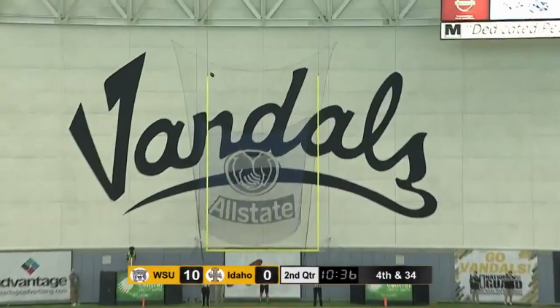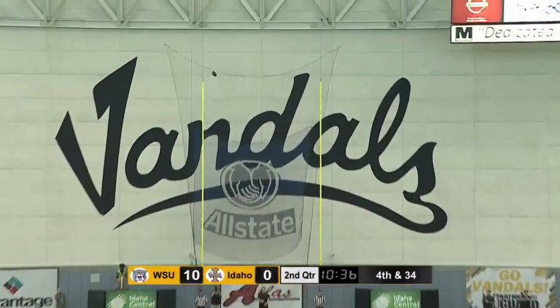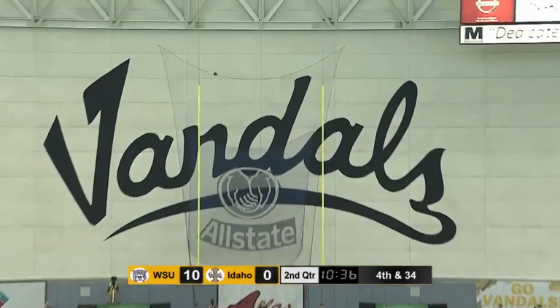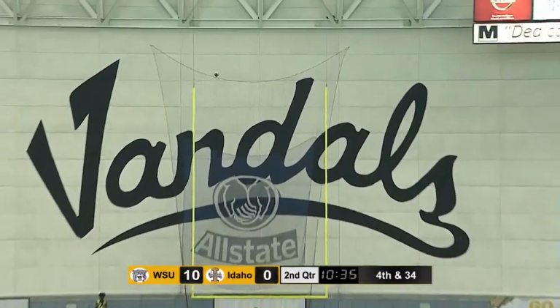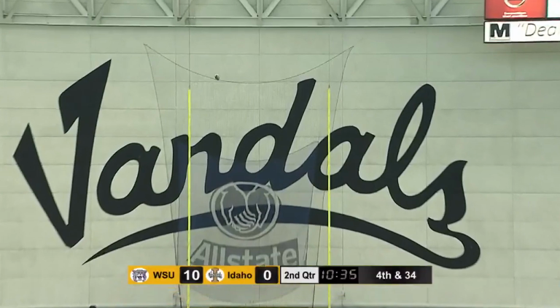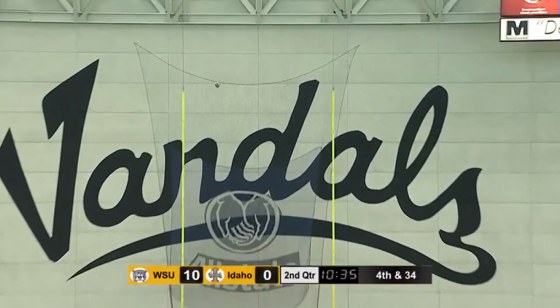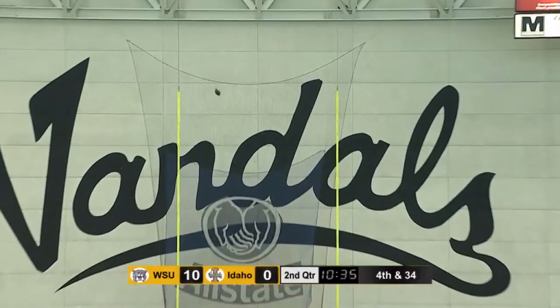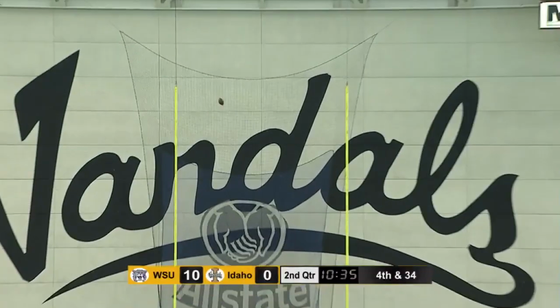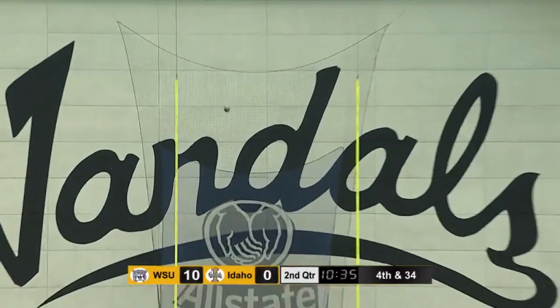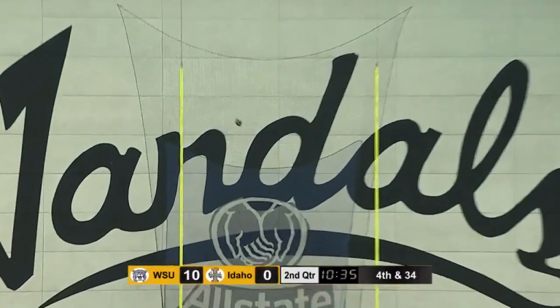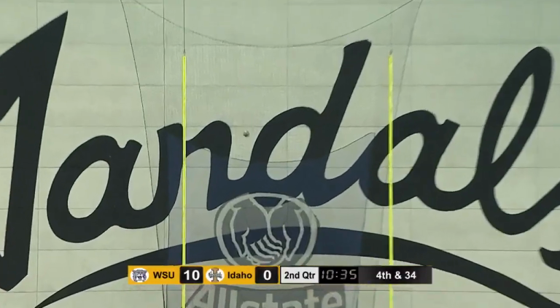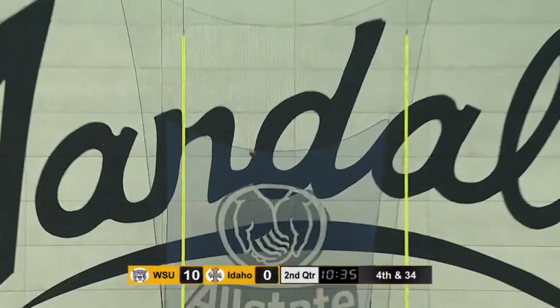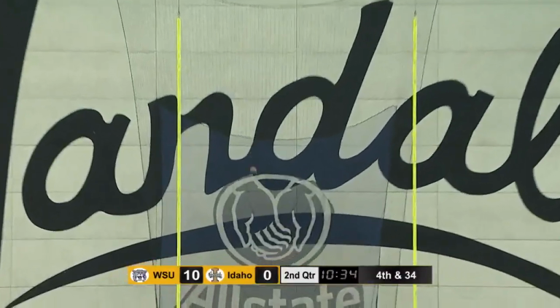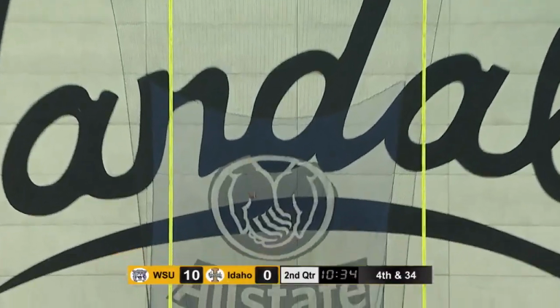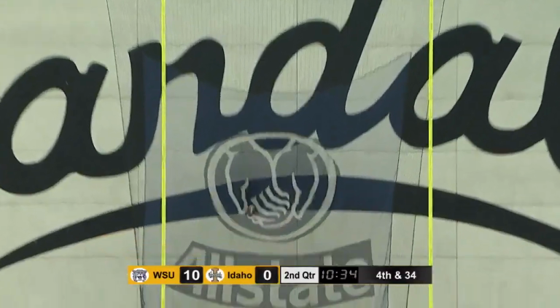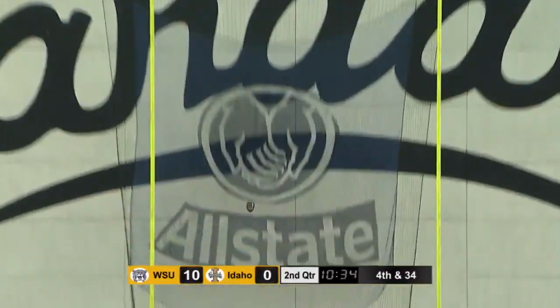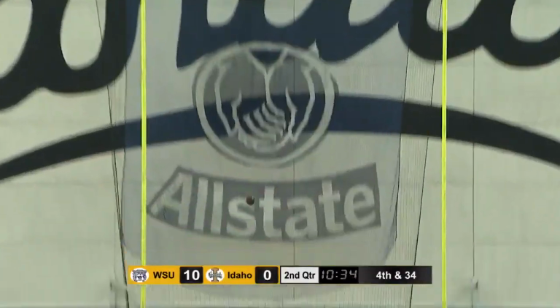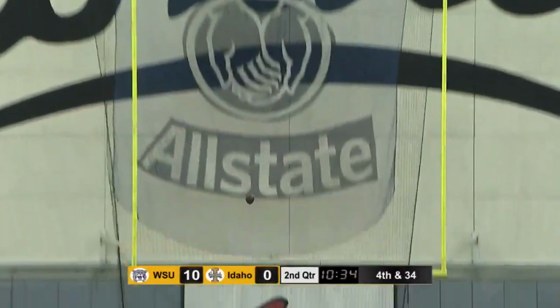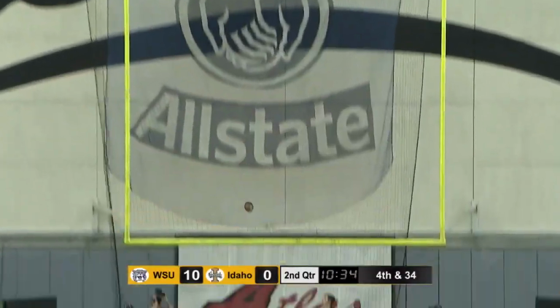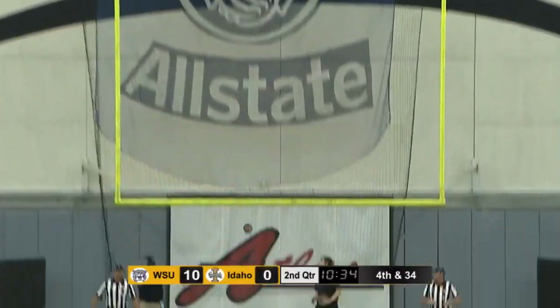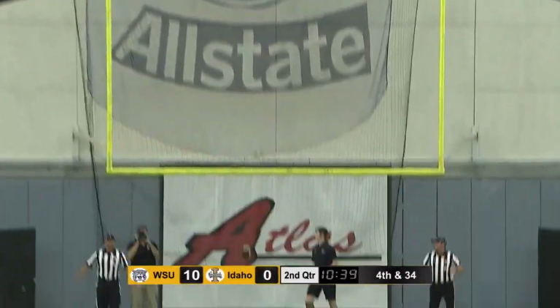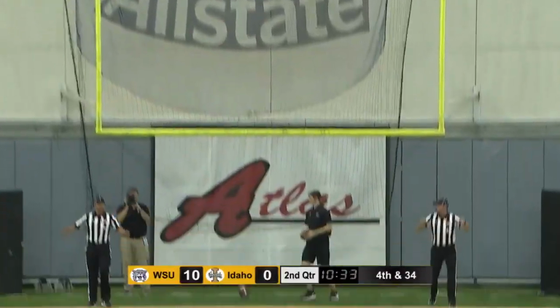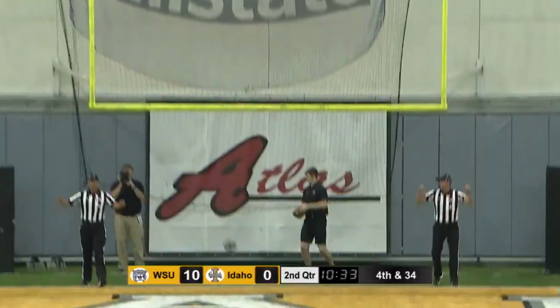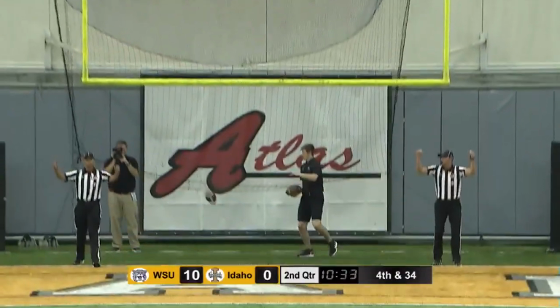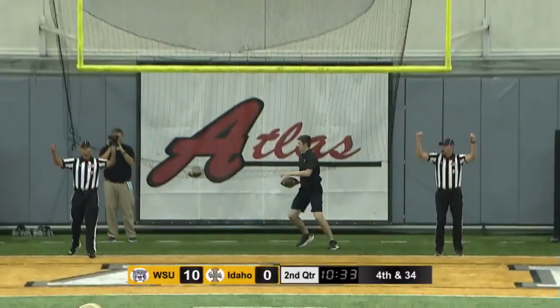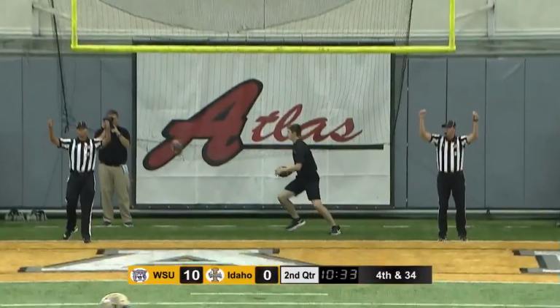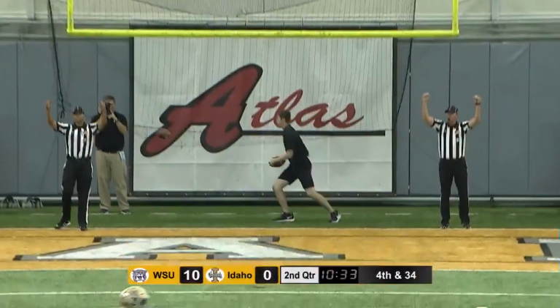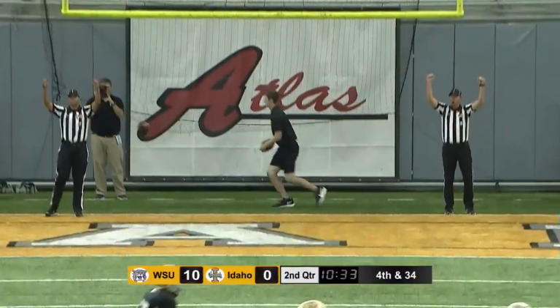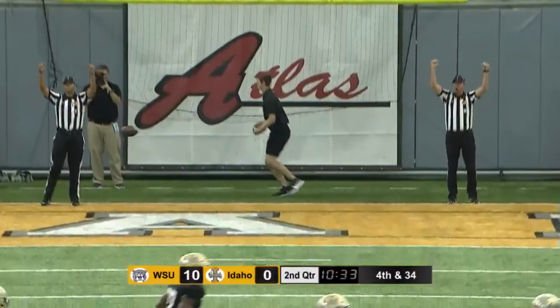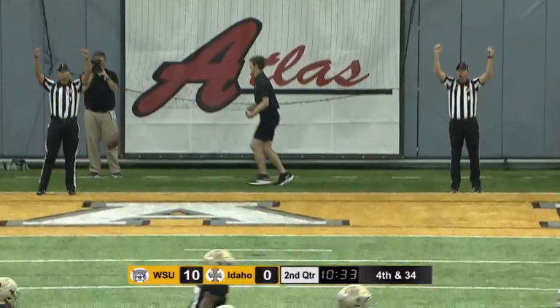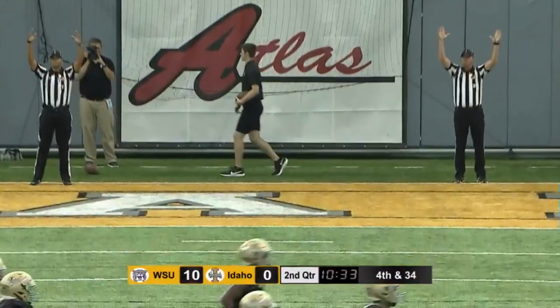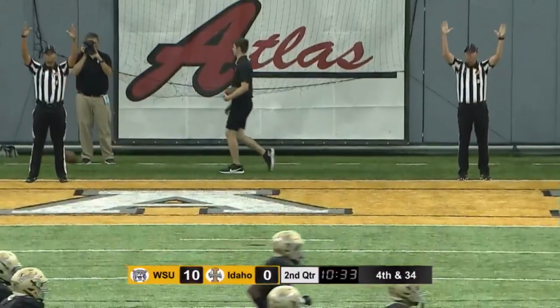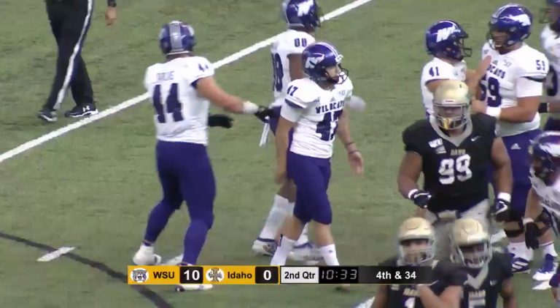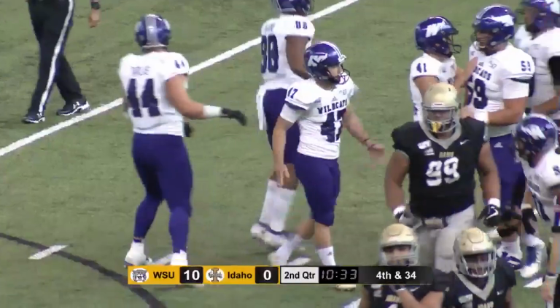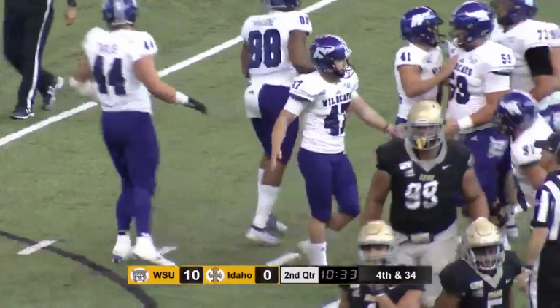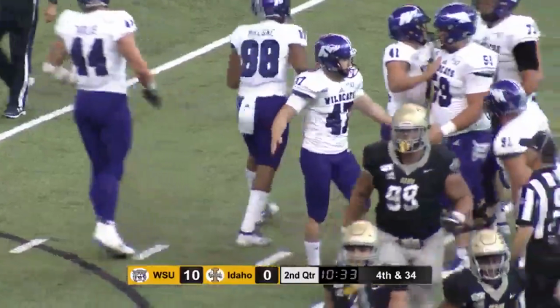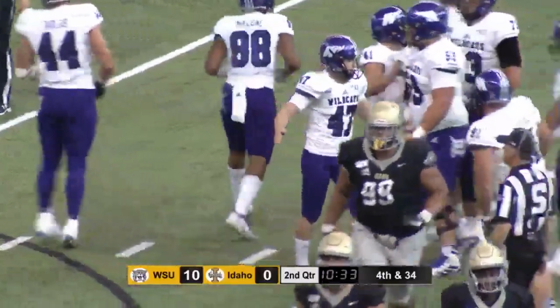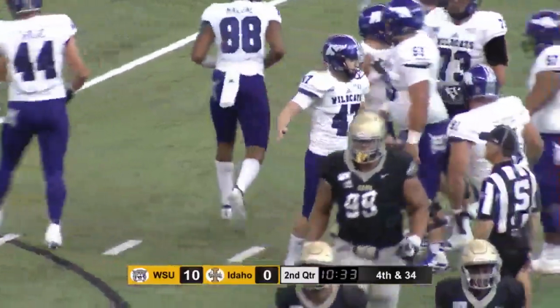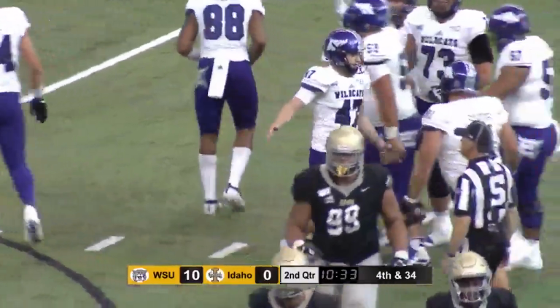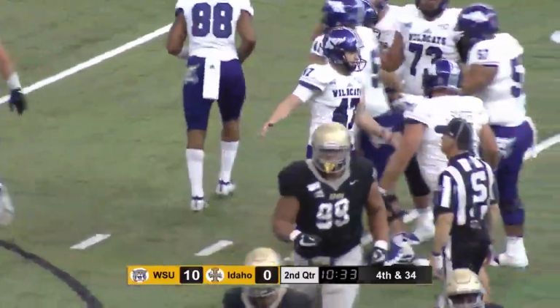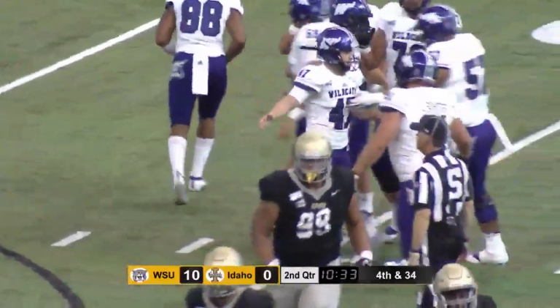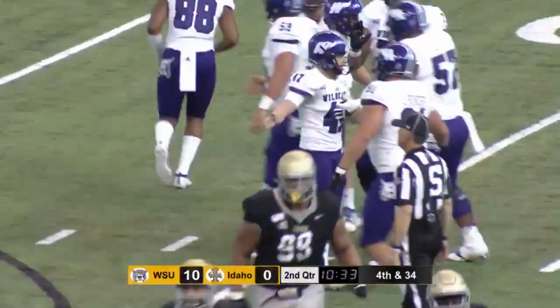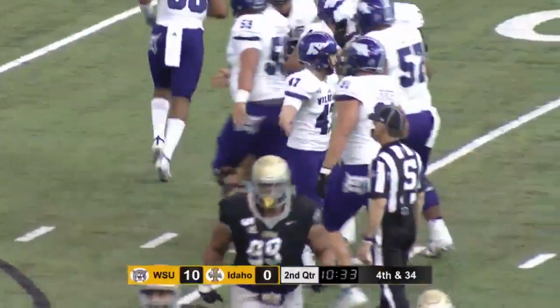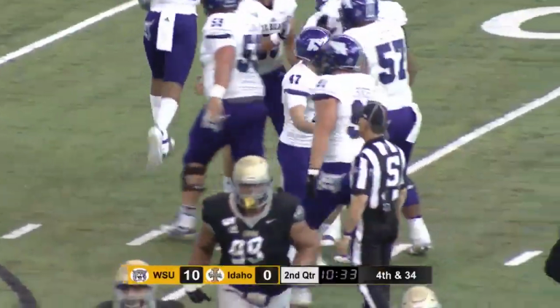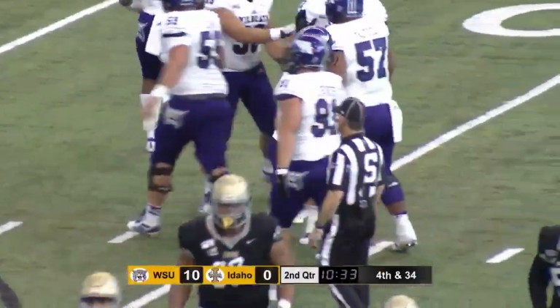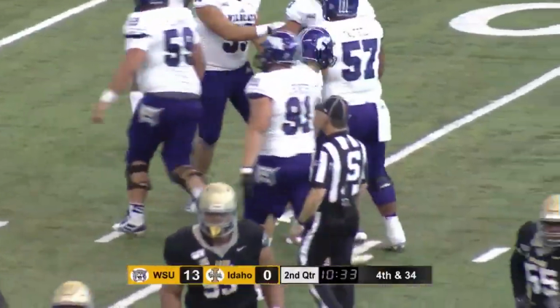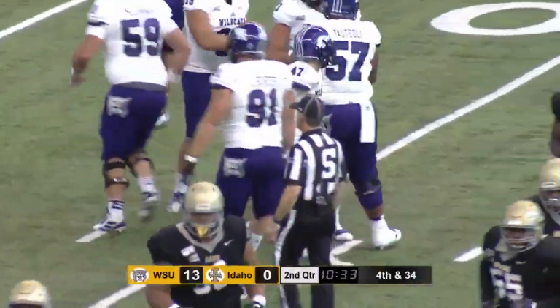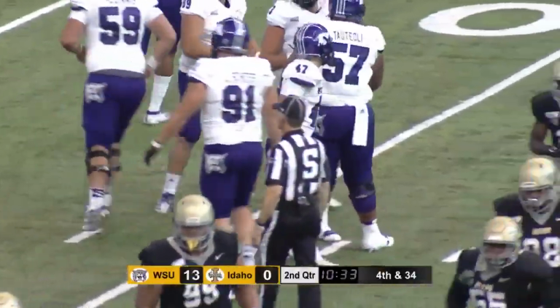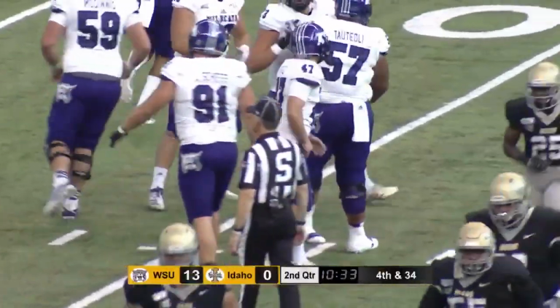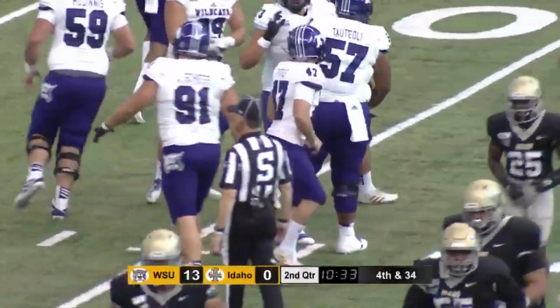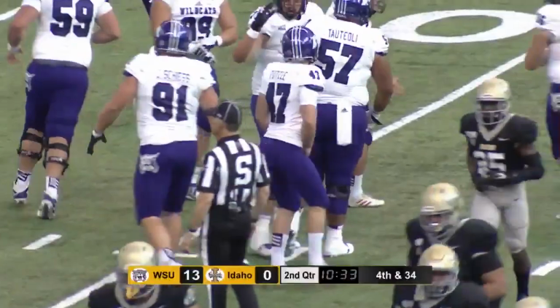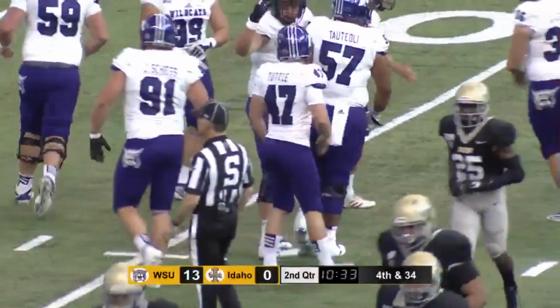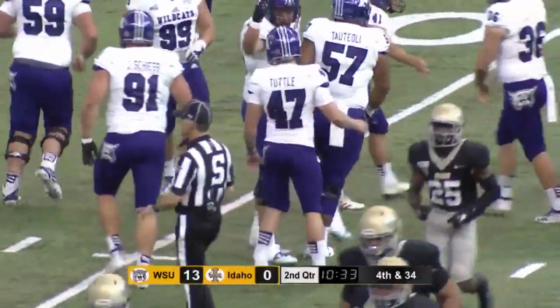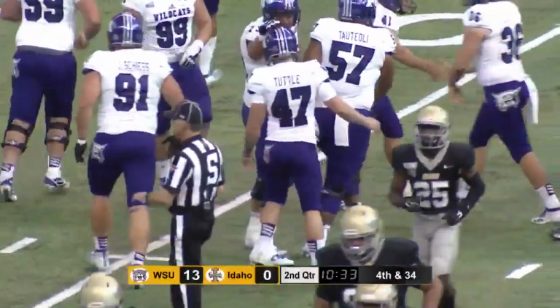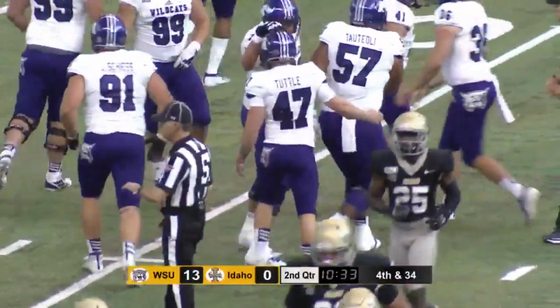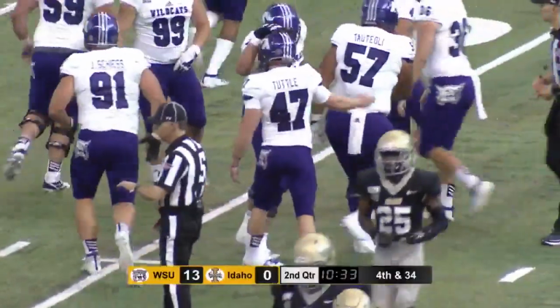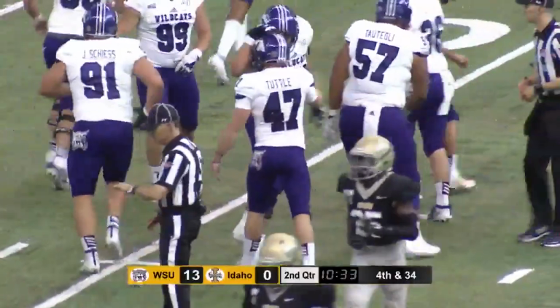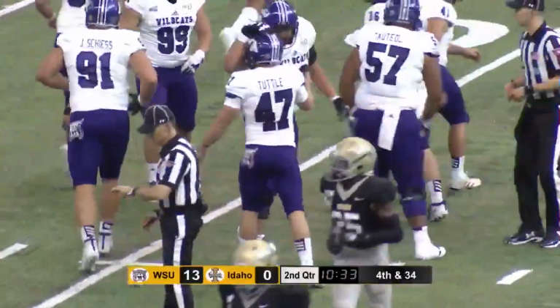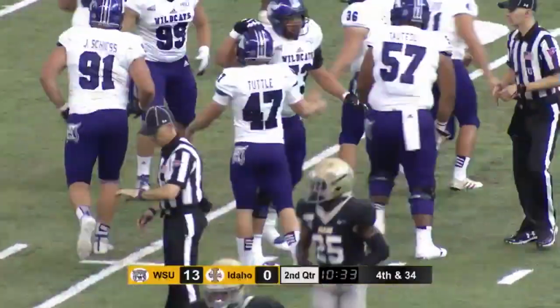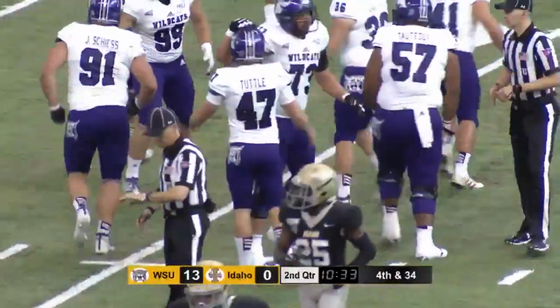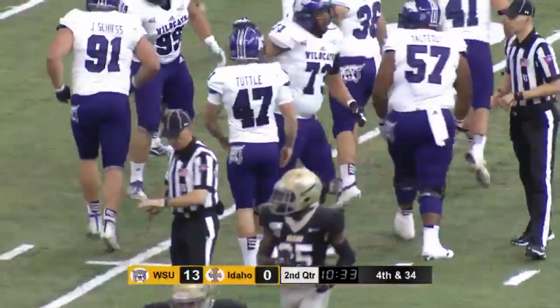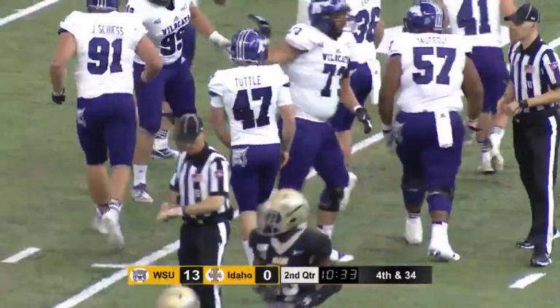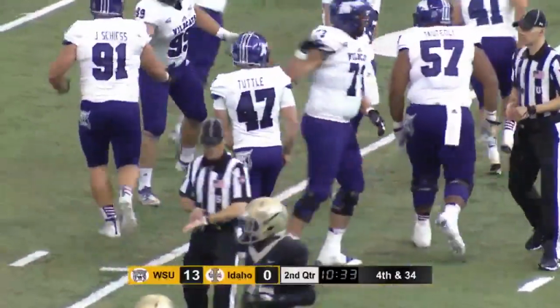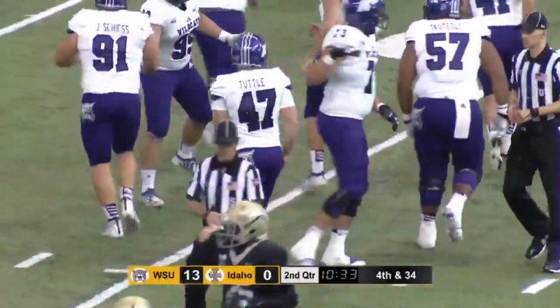It's got the distance. Oh, my goodness. Another field goal made.